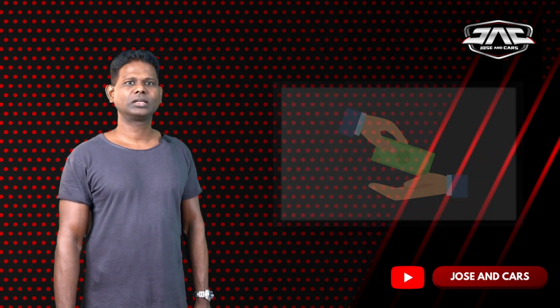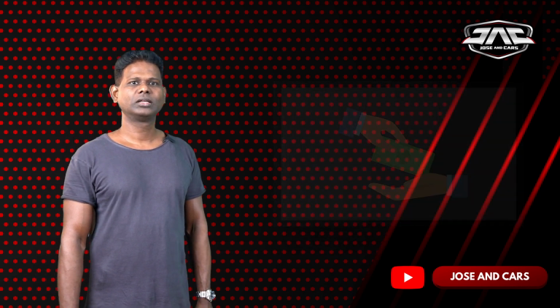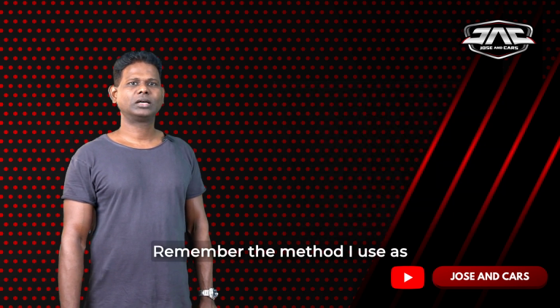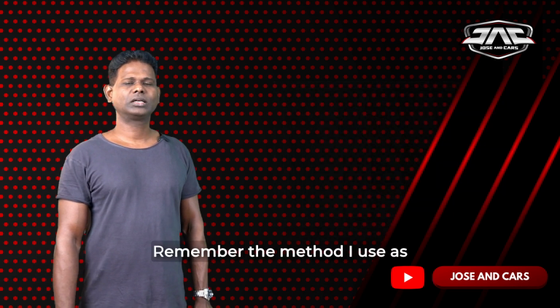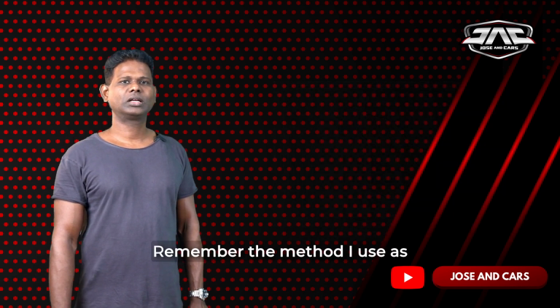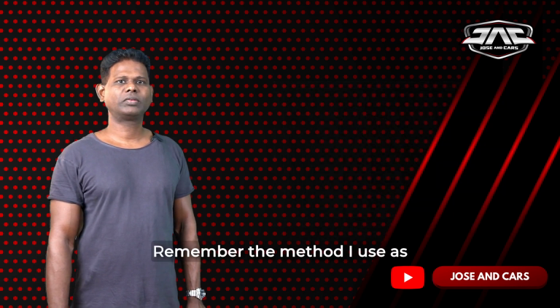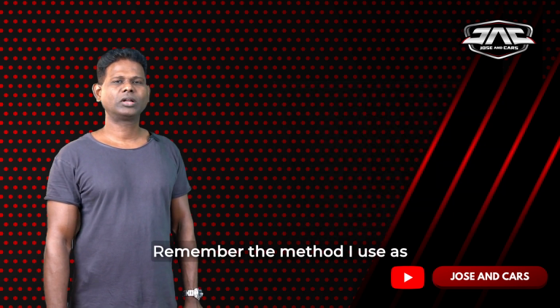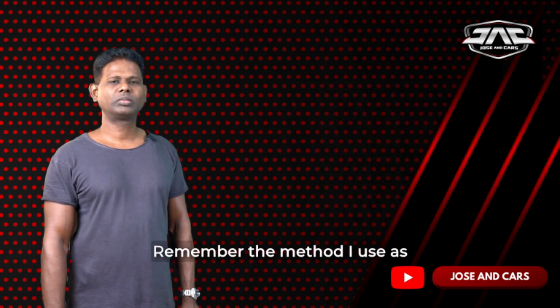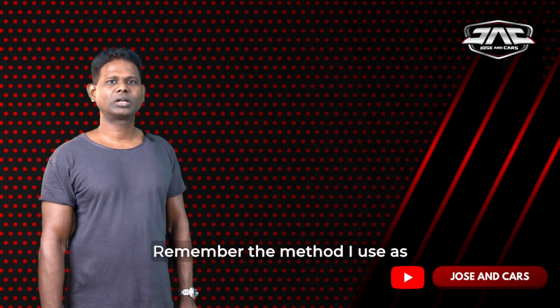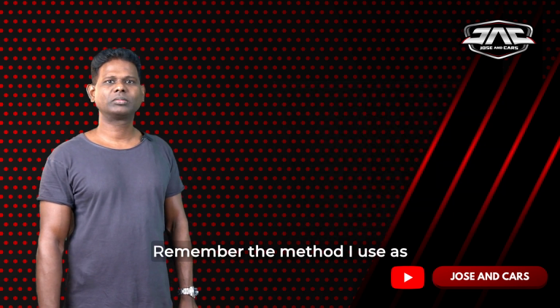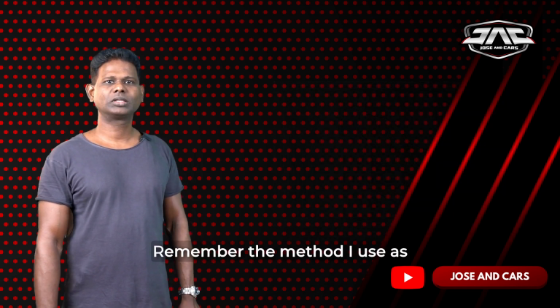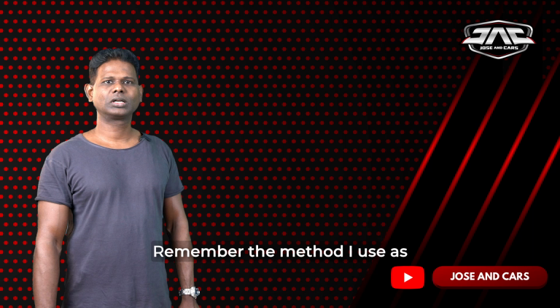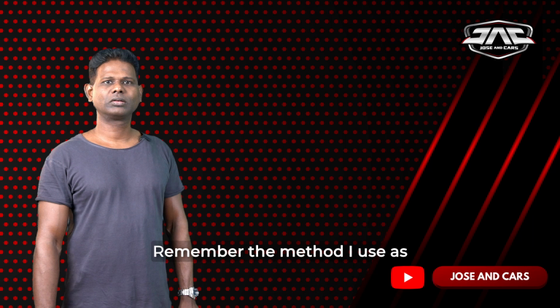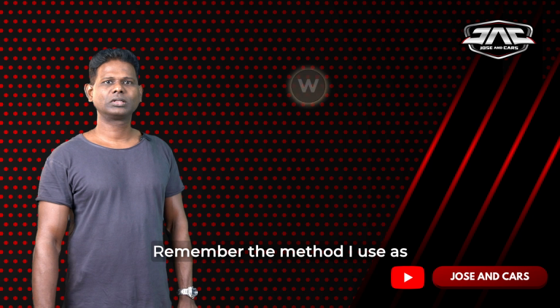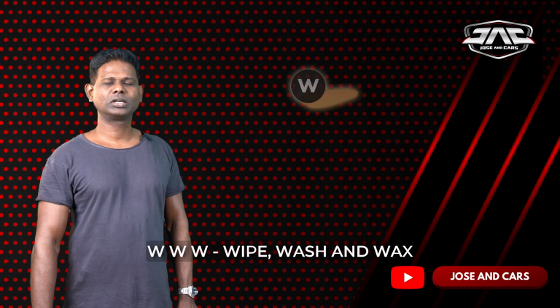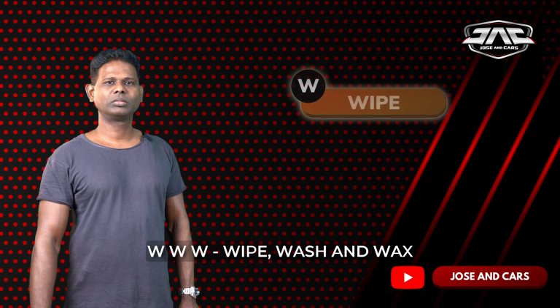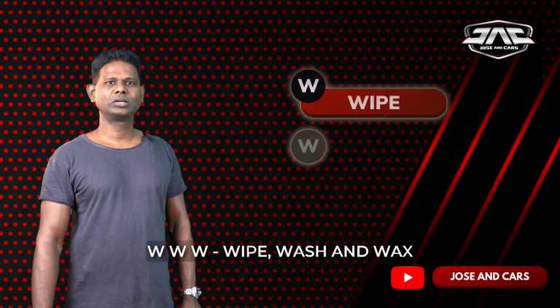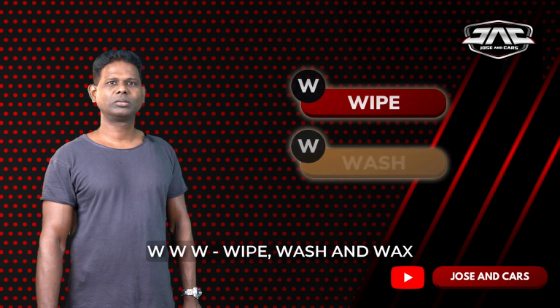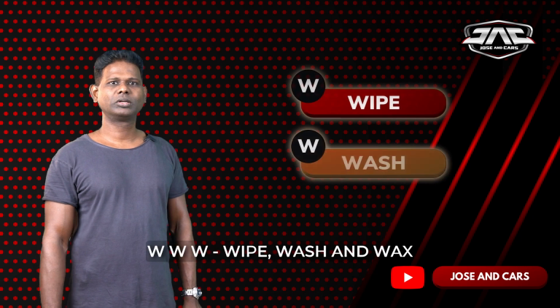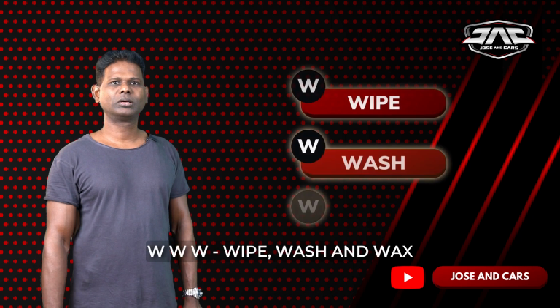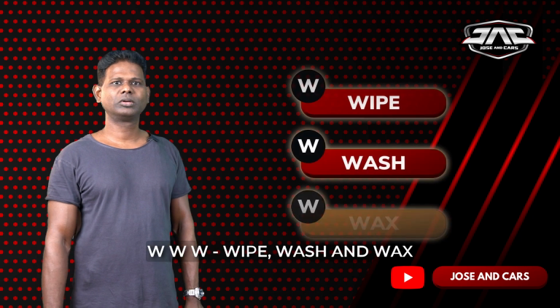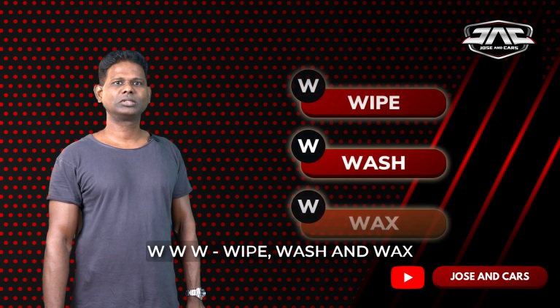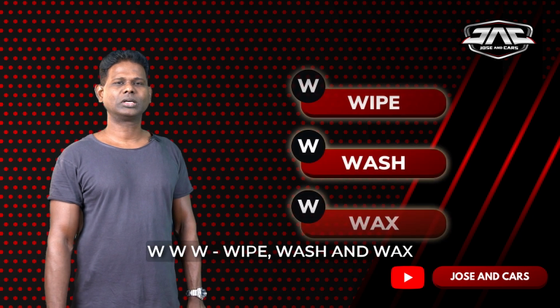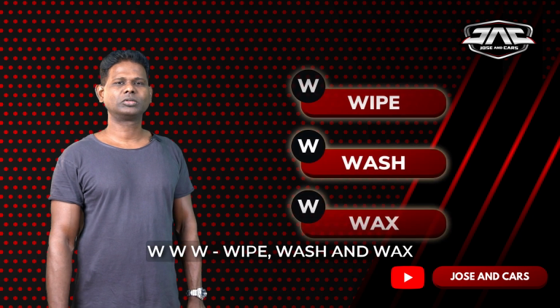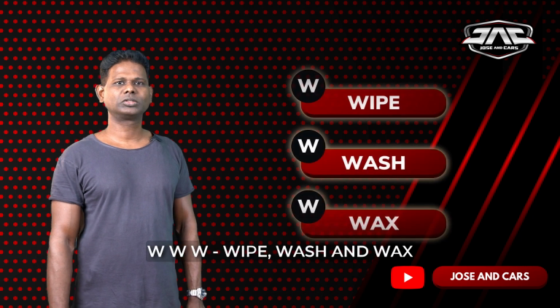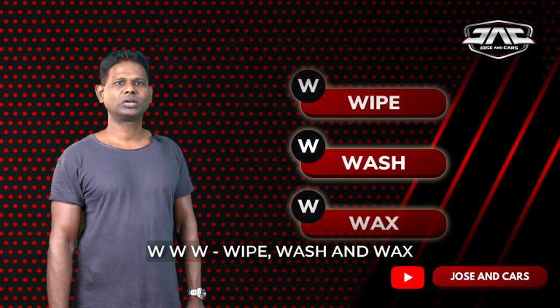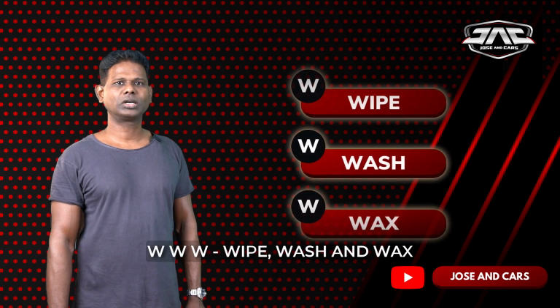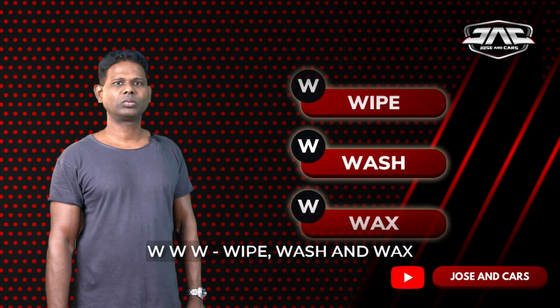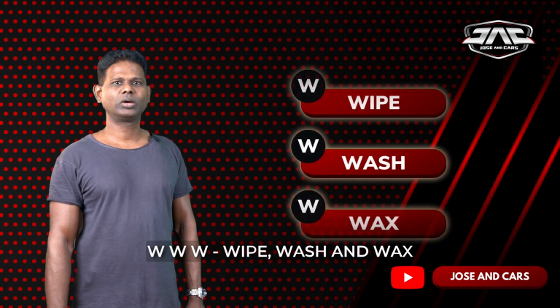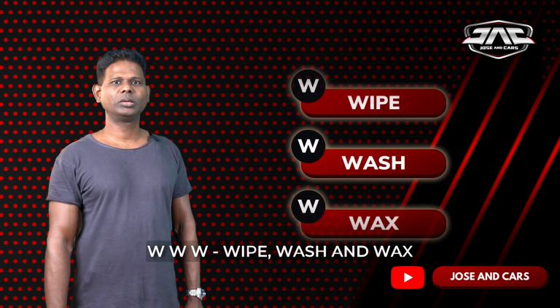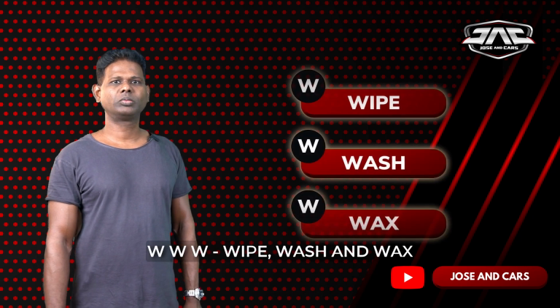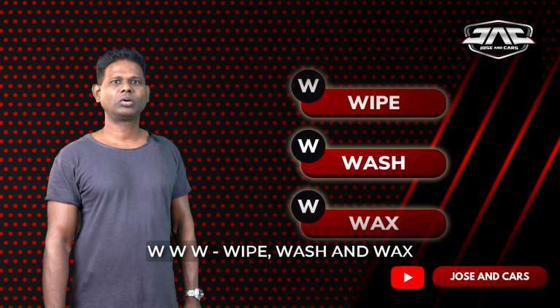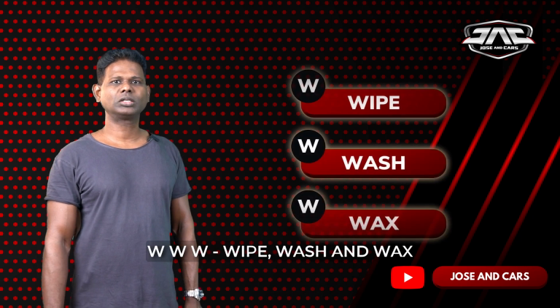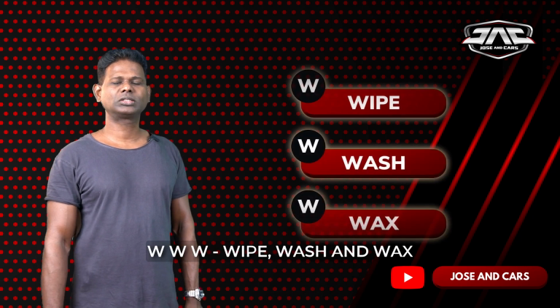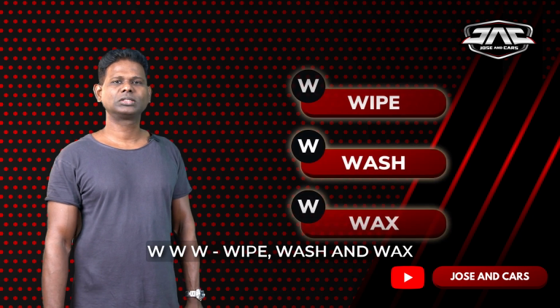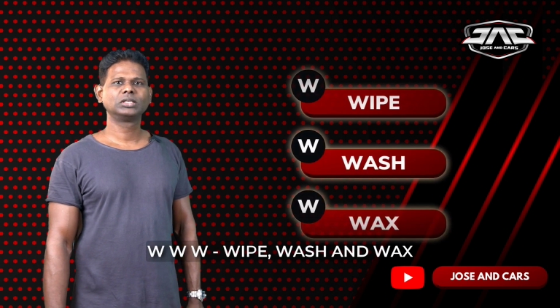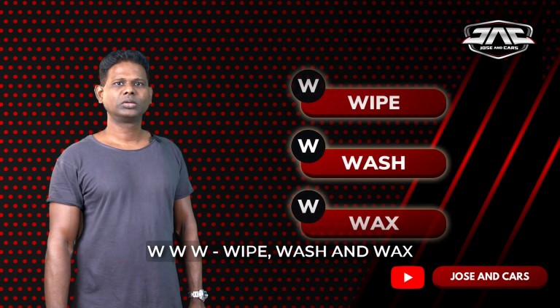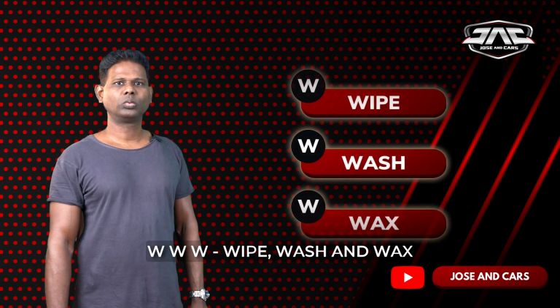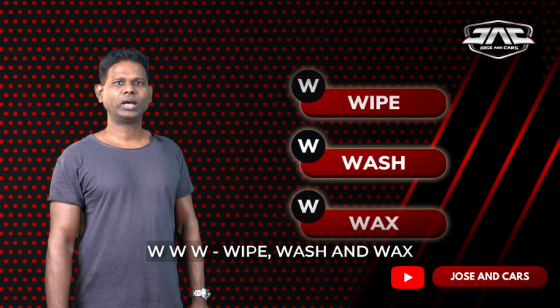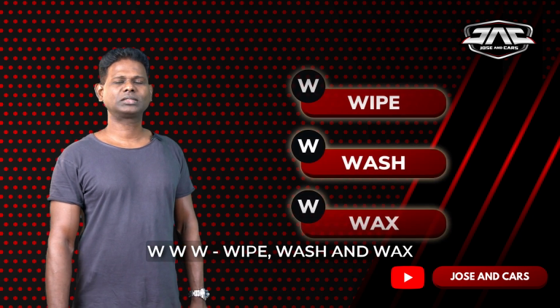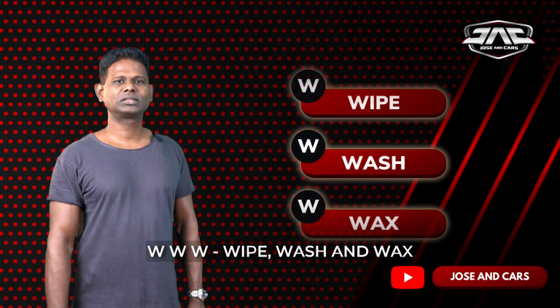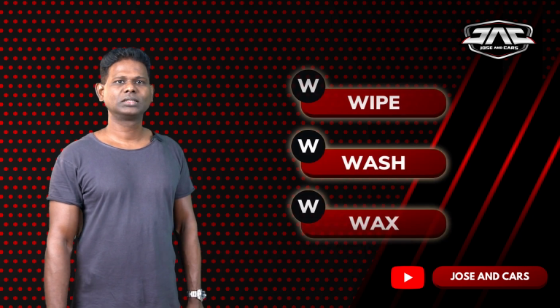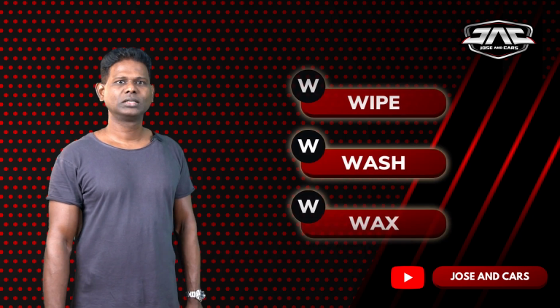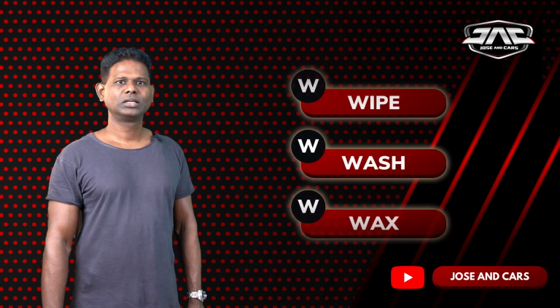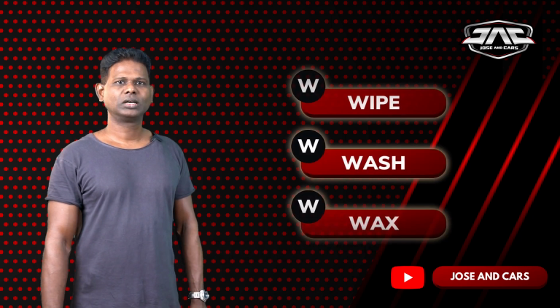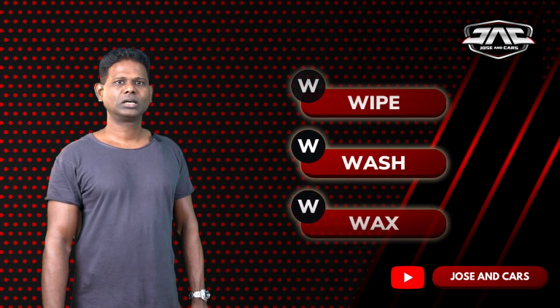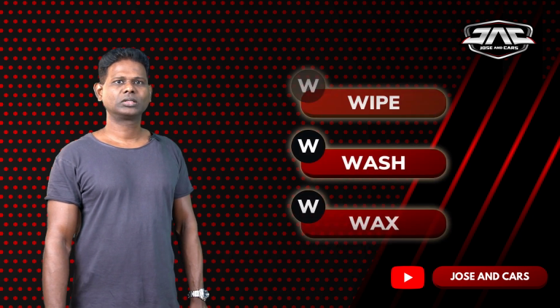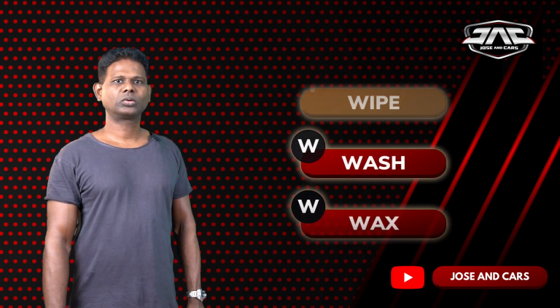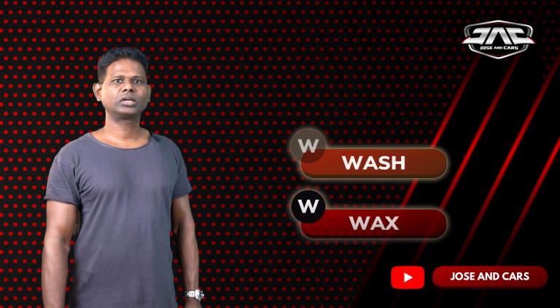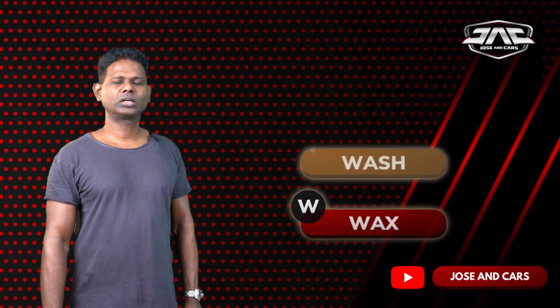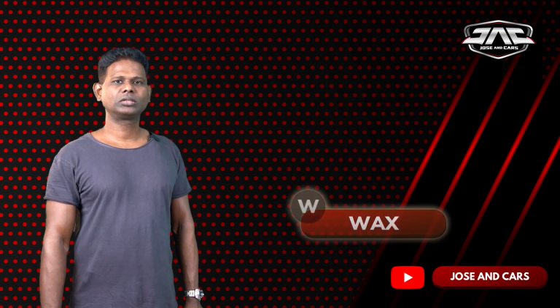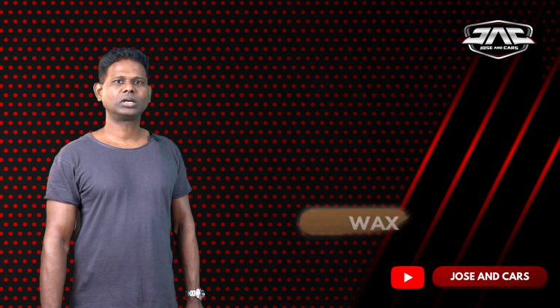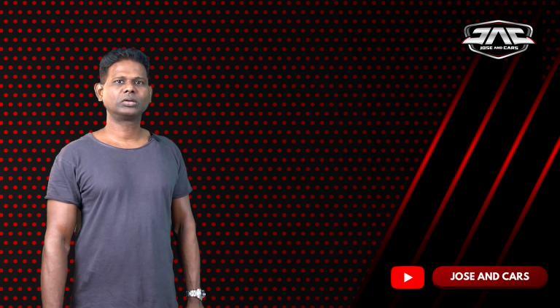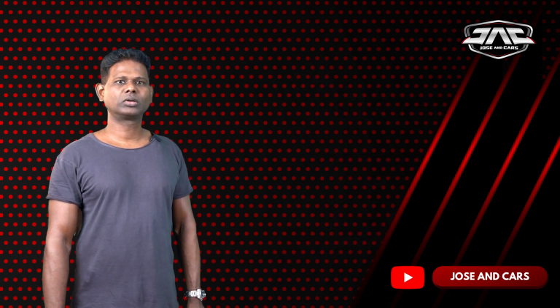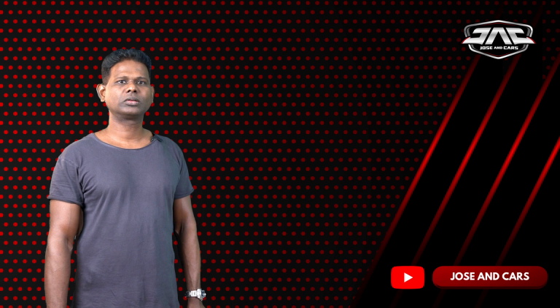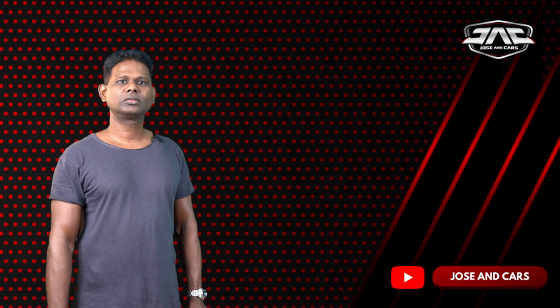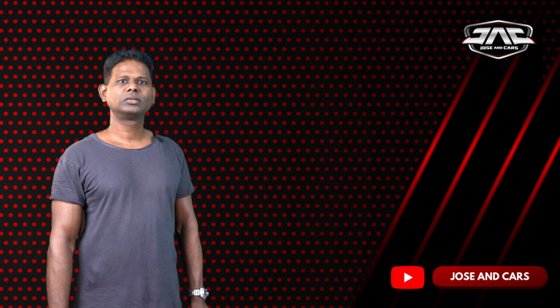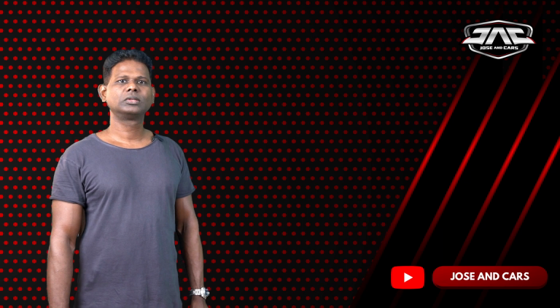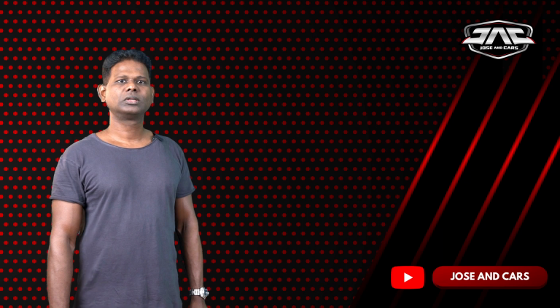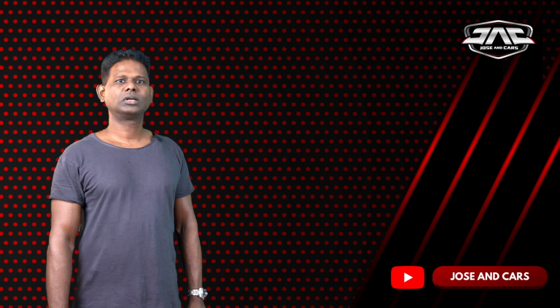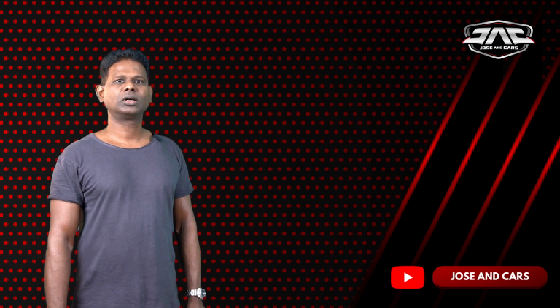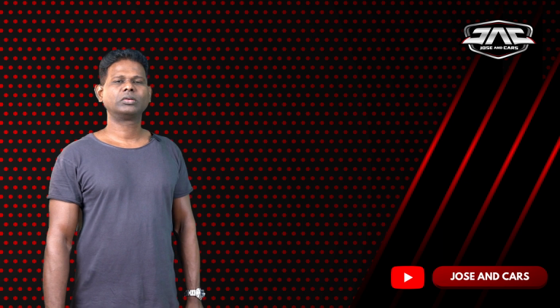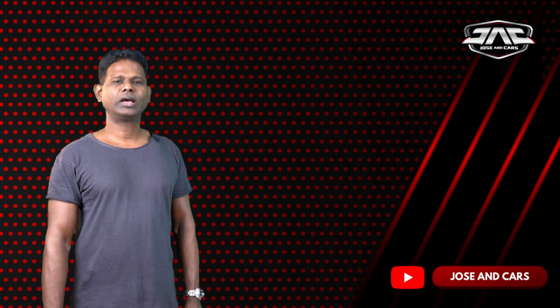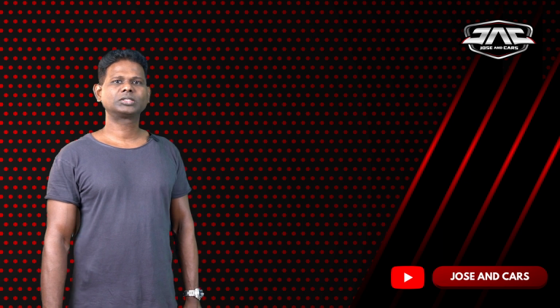I am going to follow the method of WWW: Wipe, Wash, Wax.